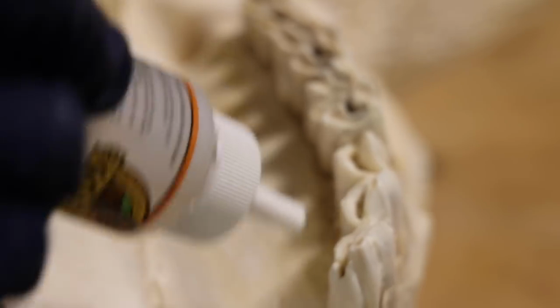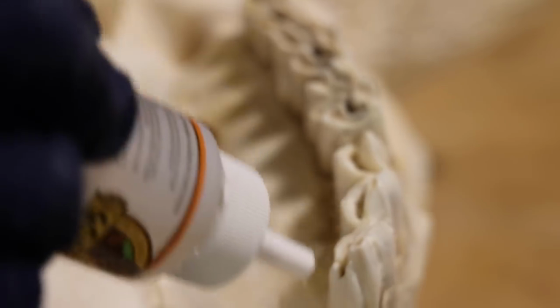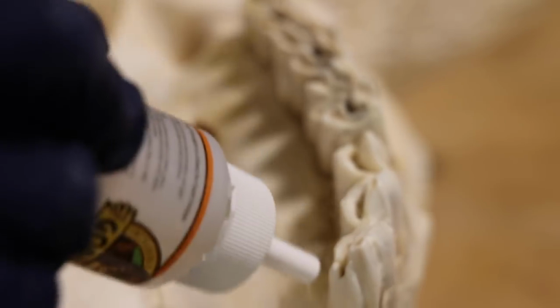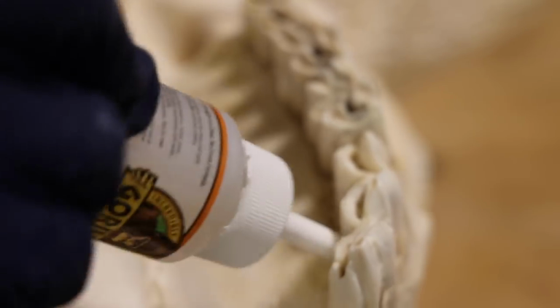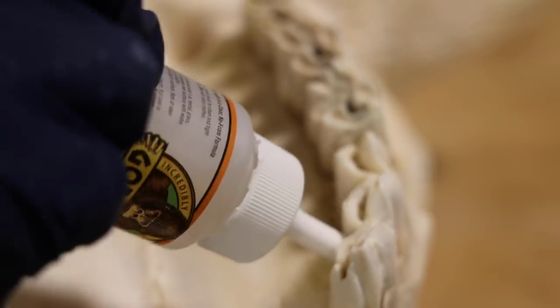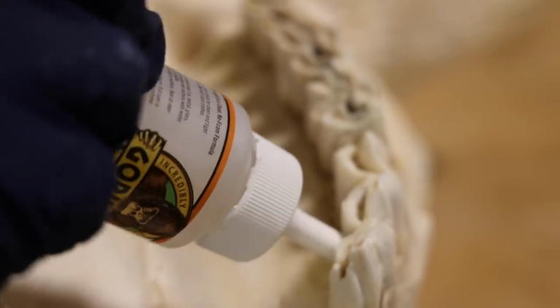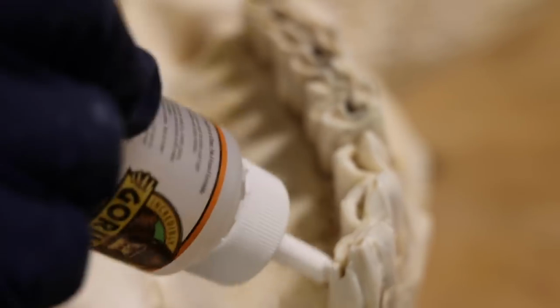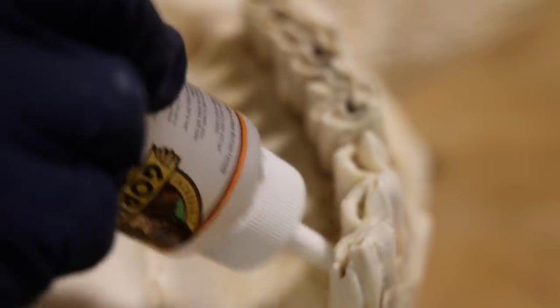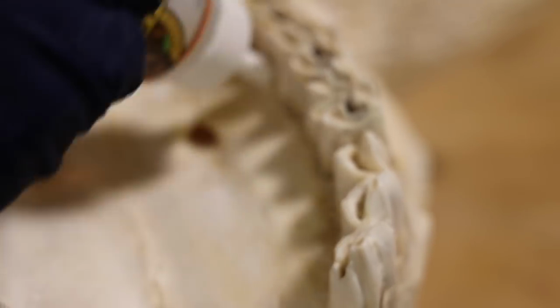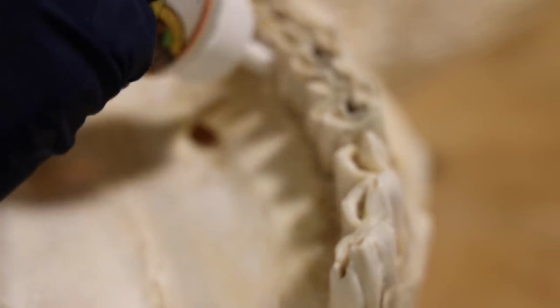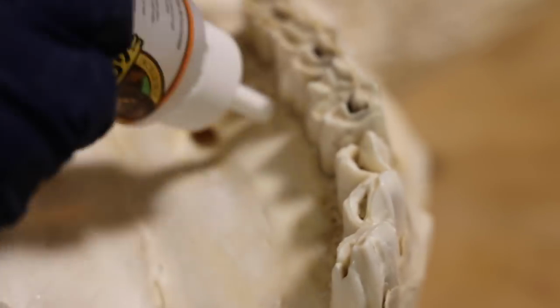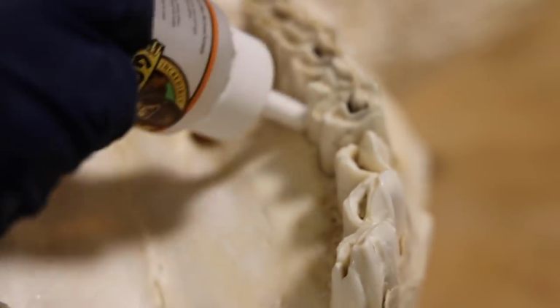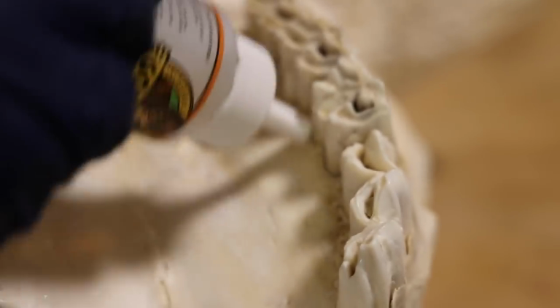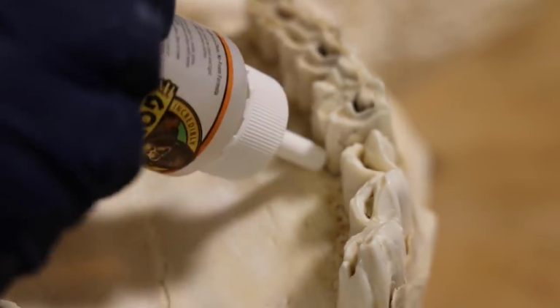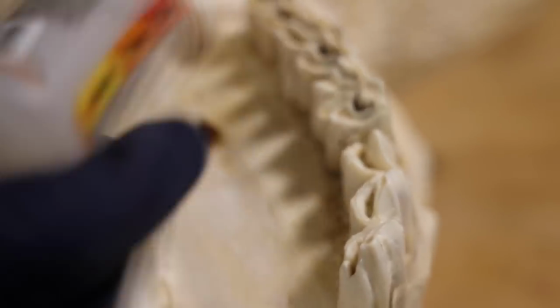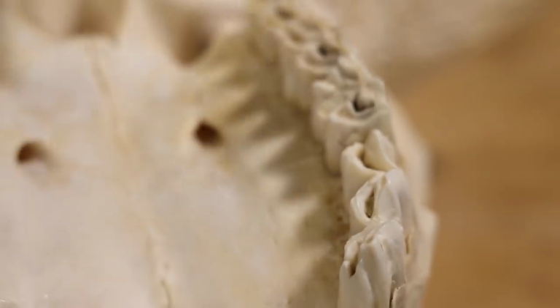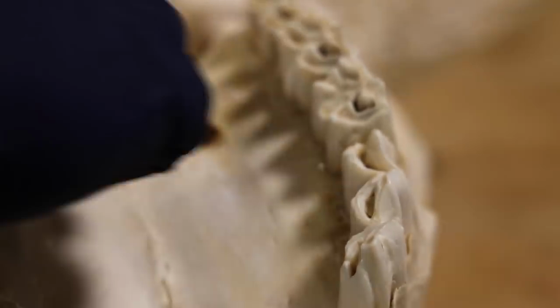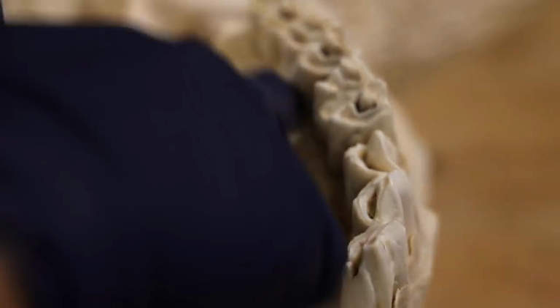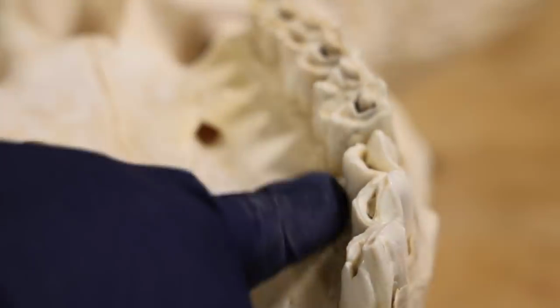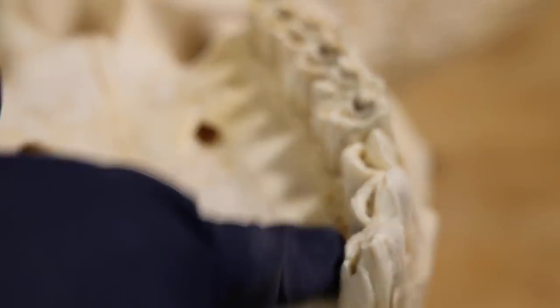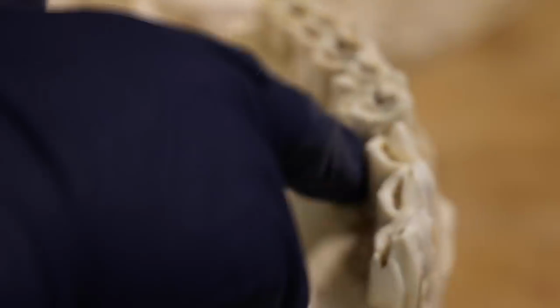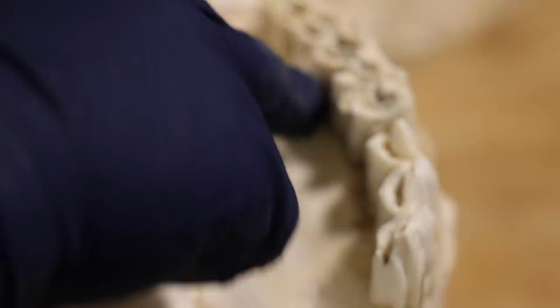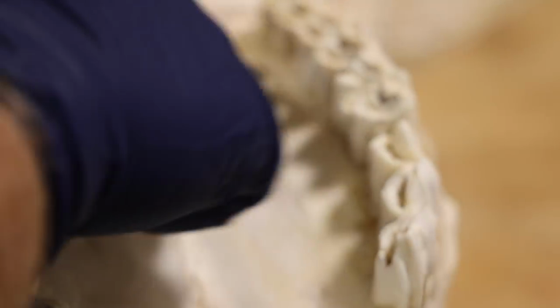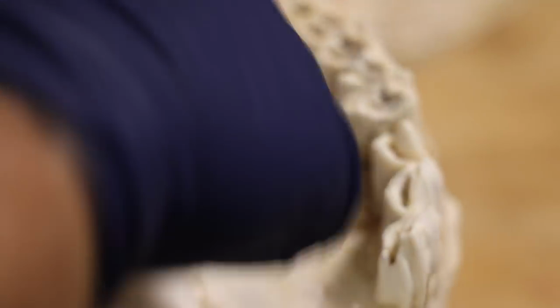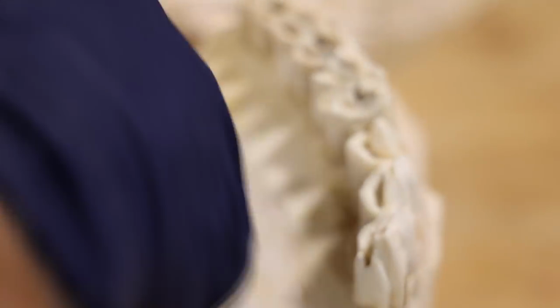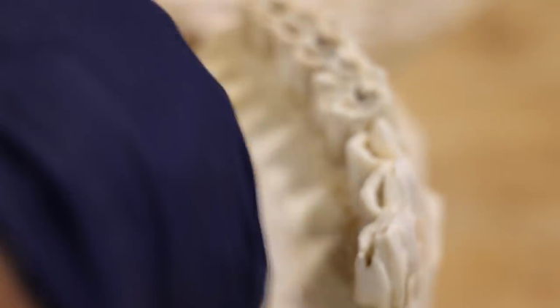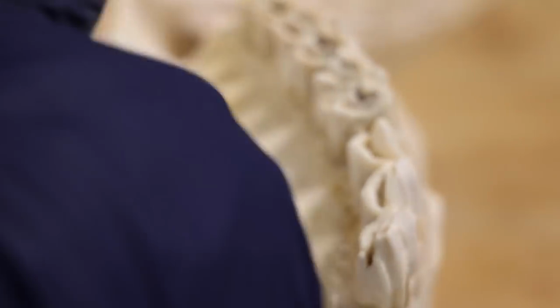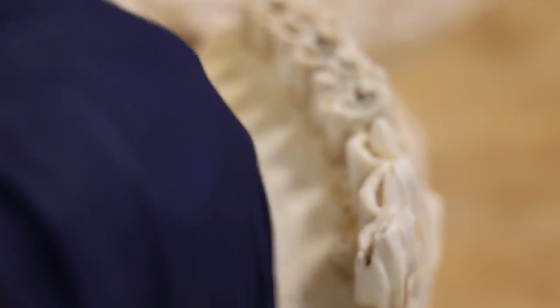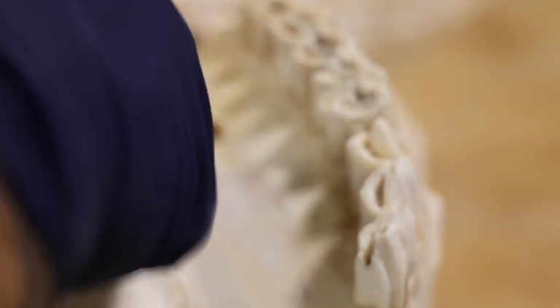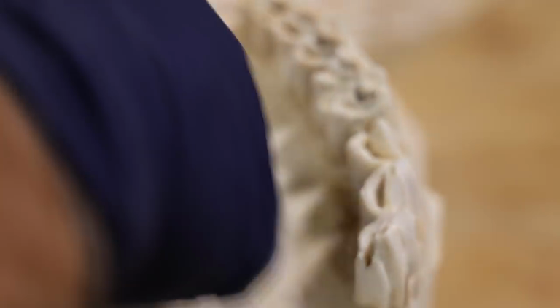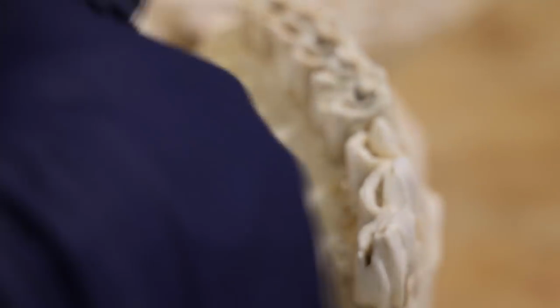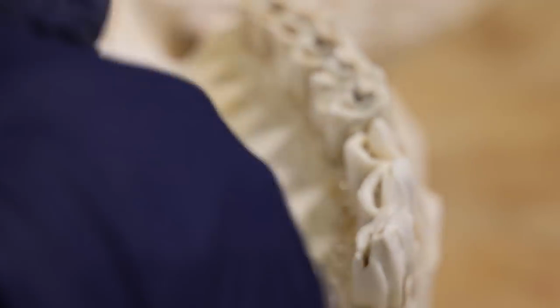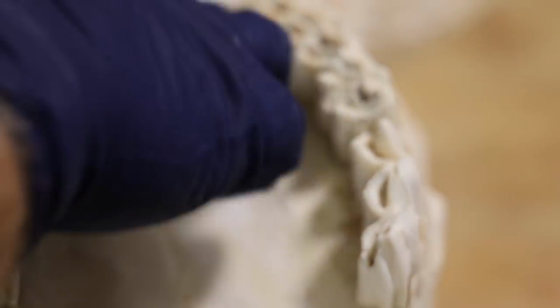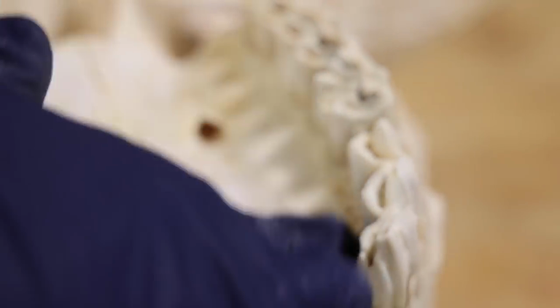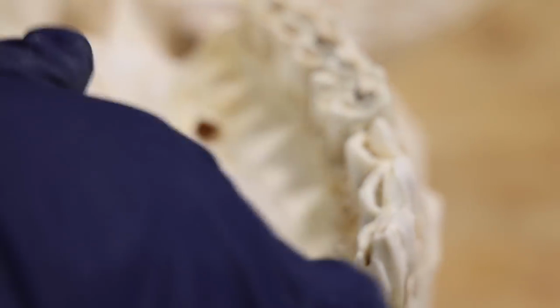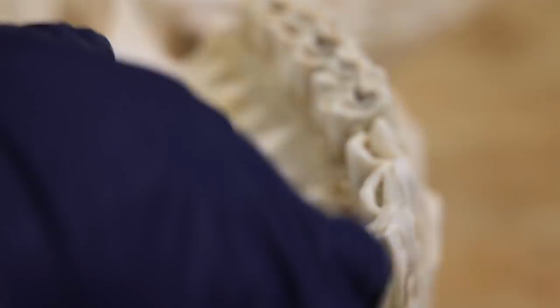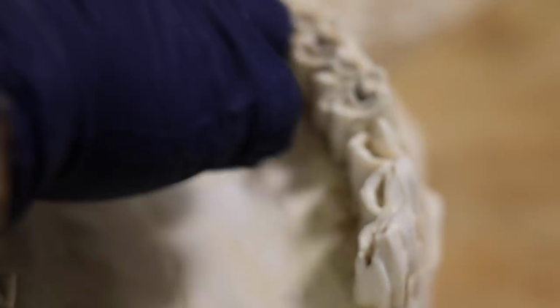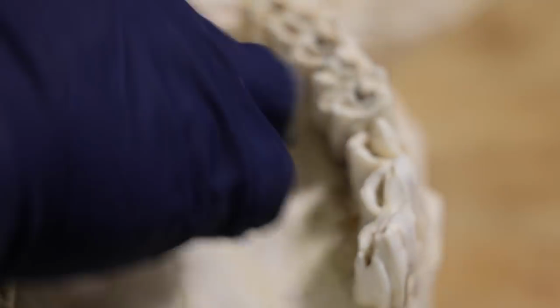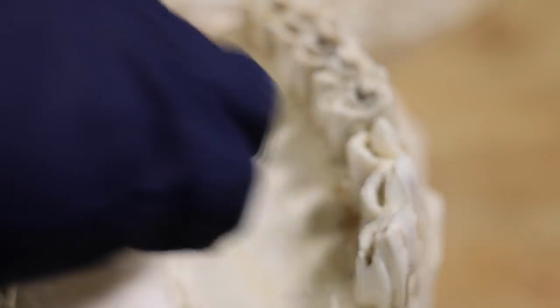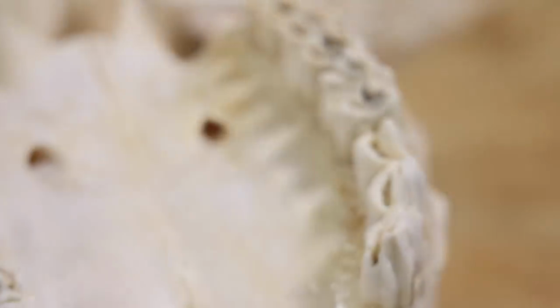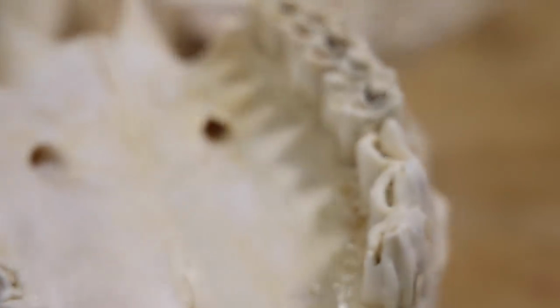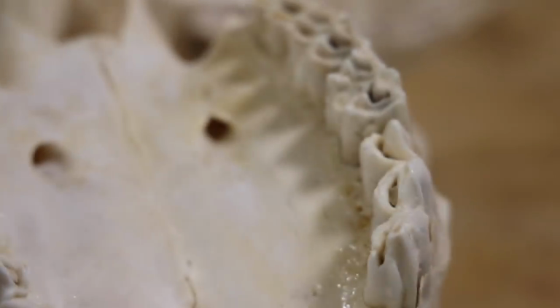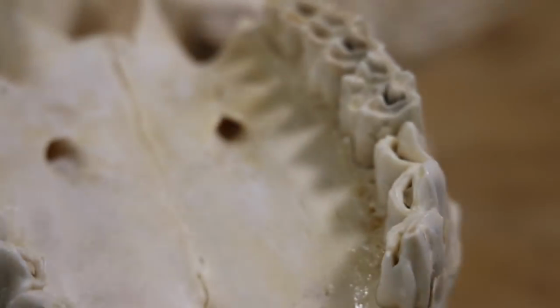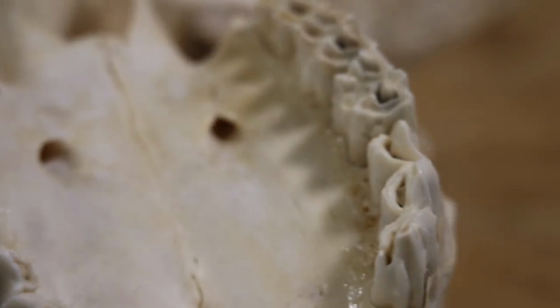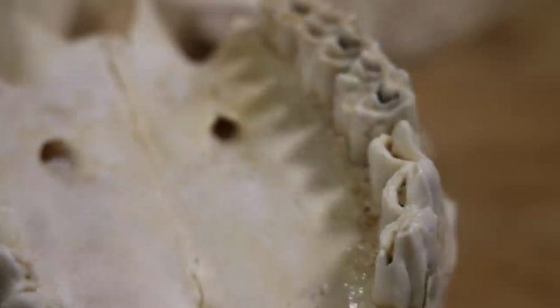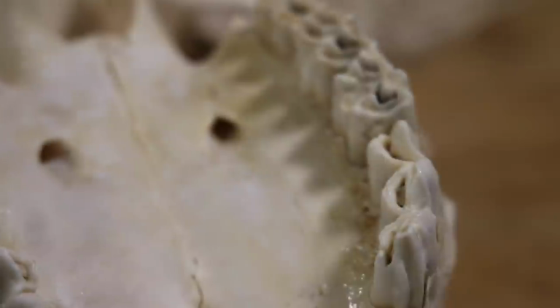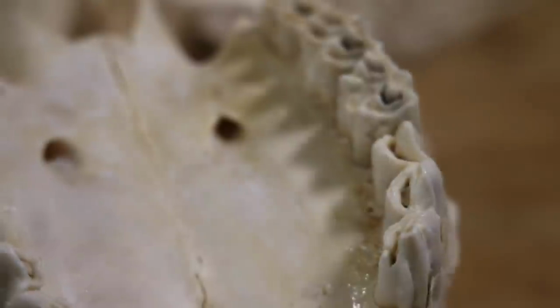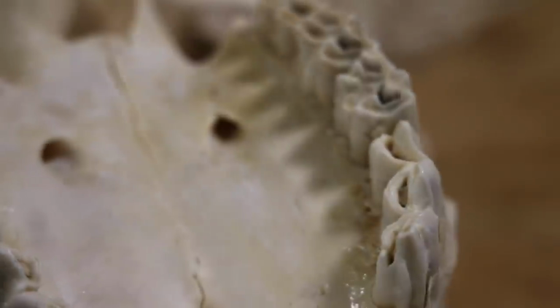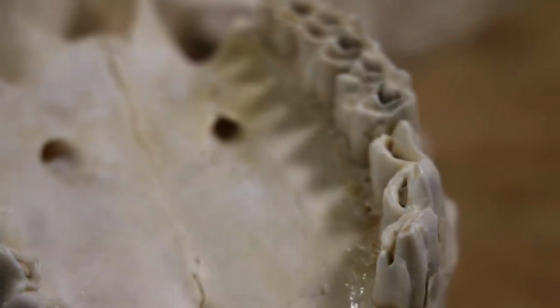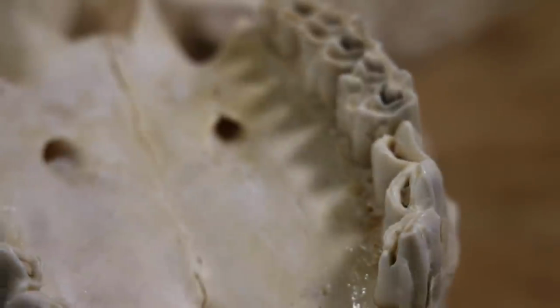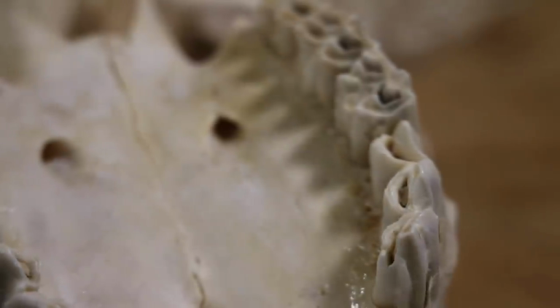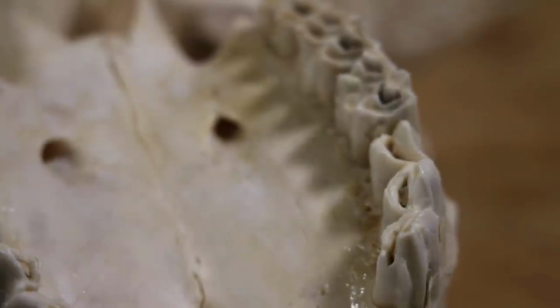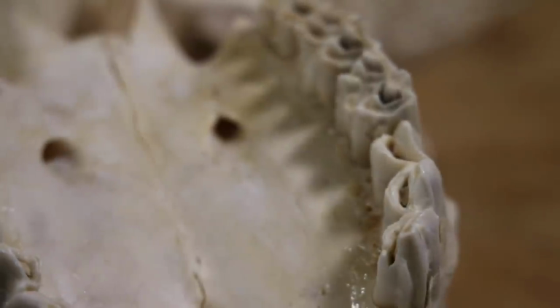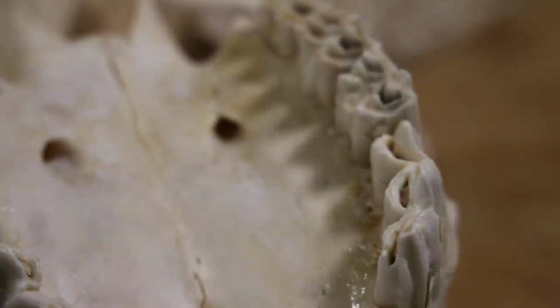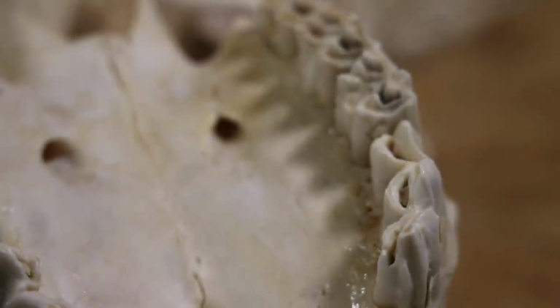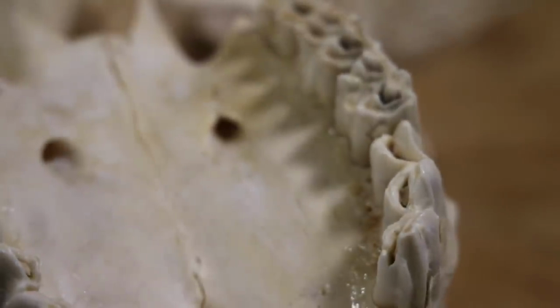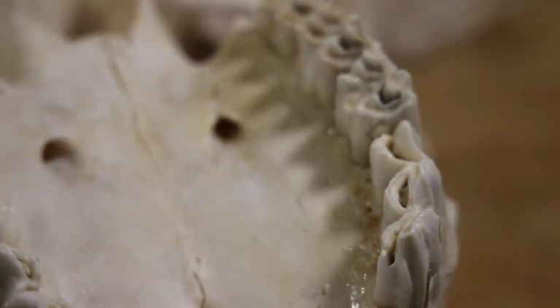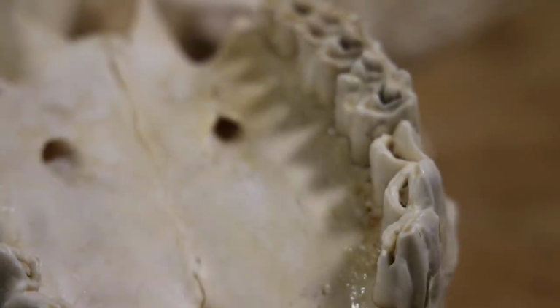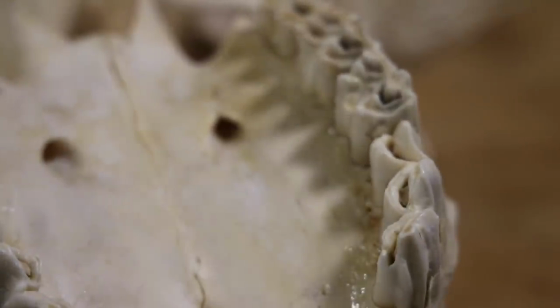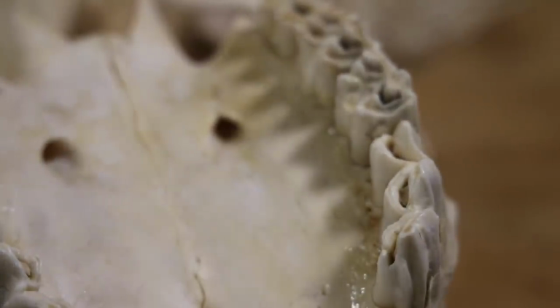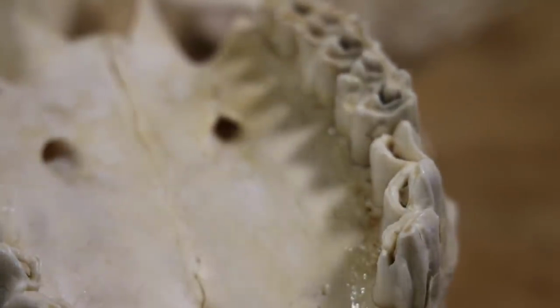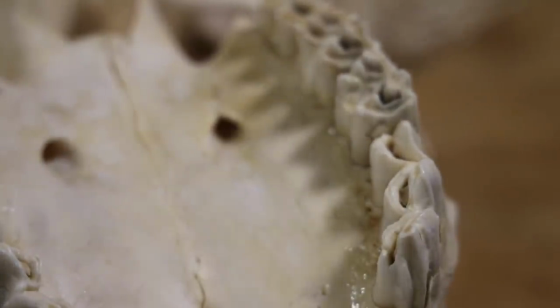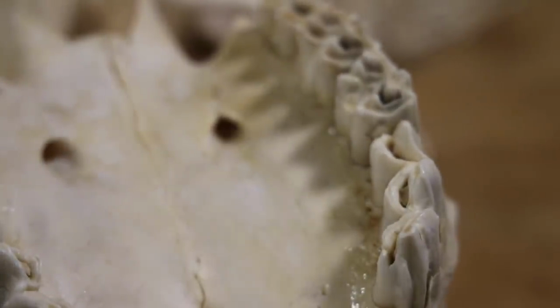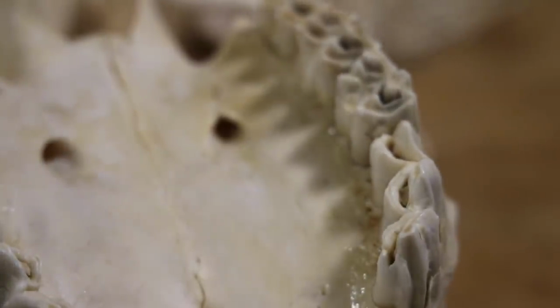These deadhead teeth rattle really bad — they're so loose. I always put a little glue on the inside to keep them from getting any teeth chatter.